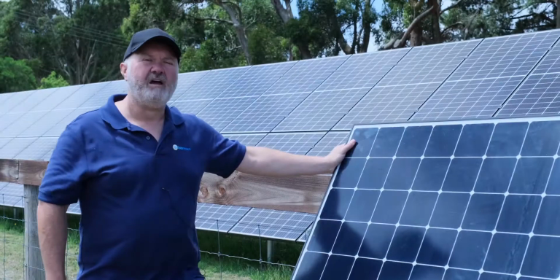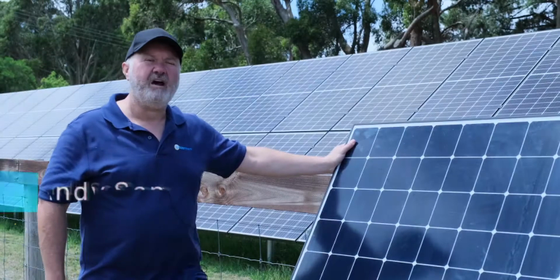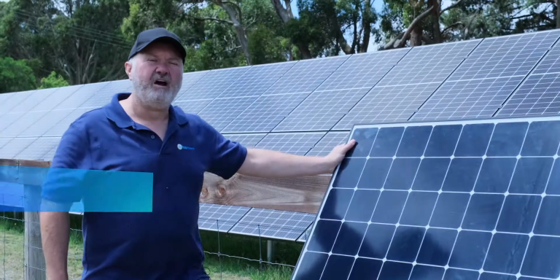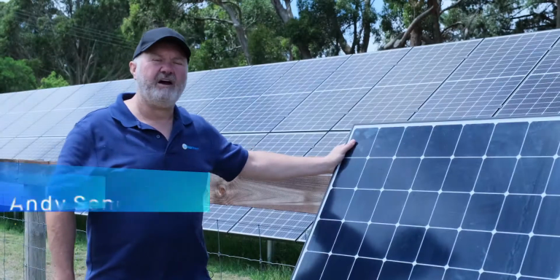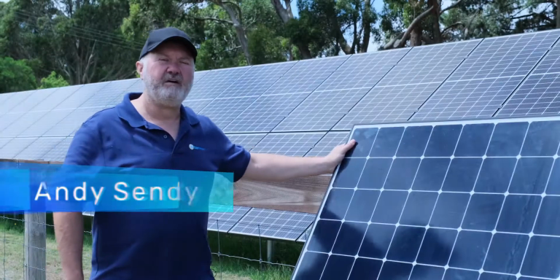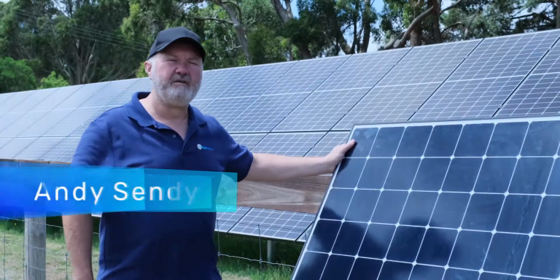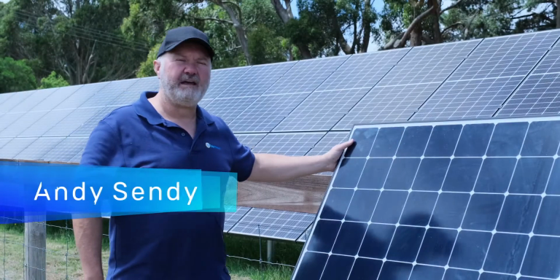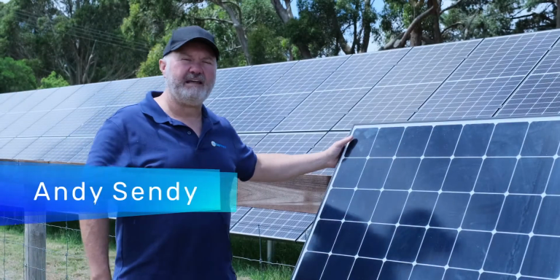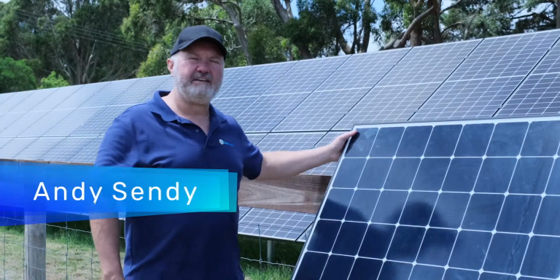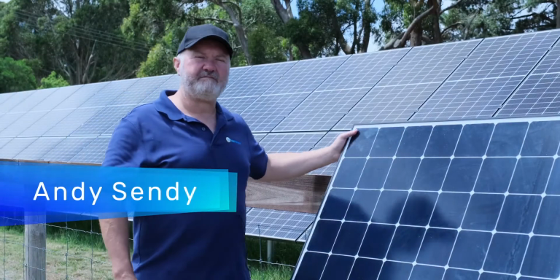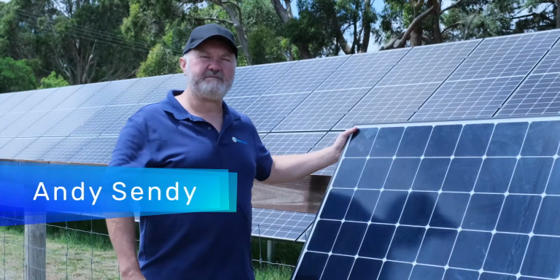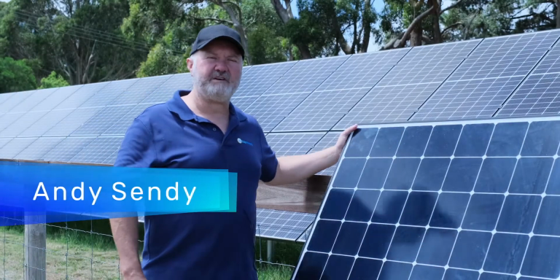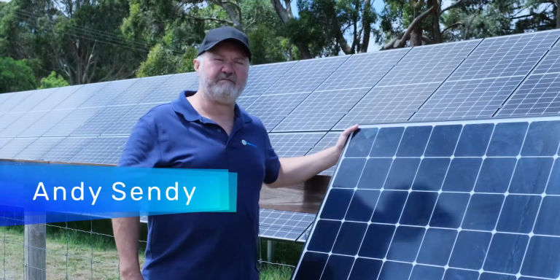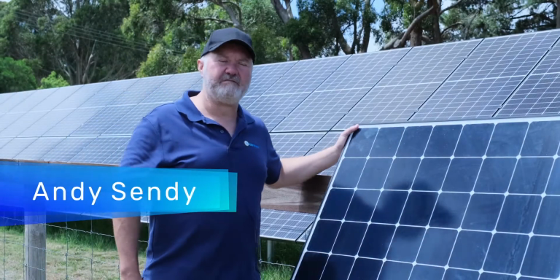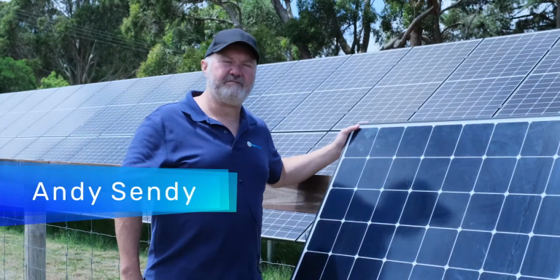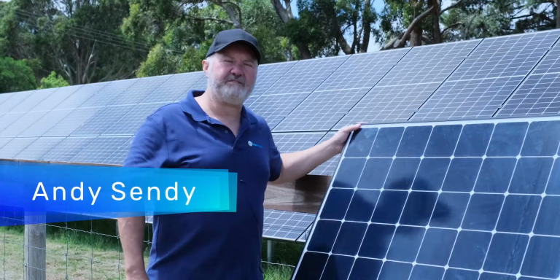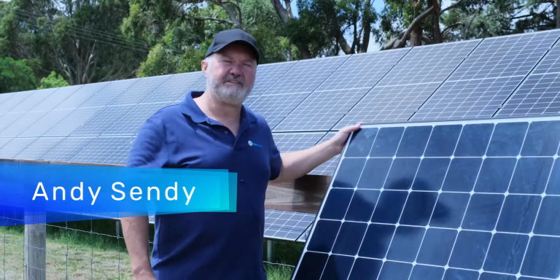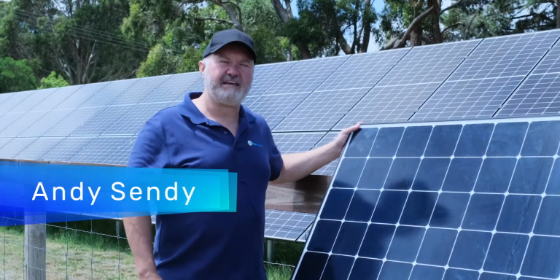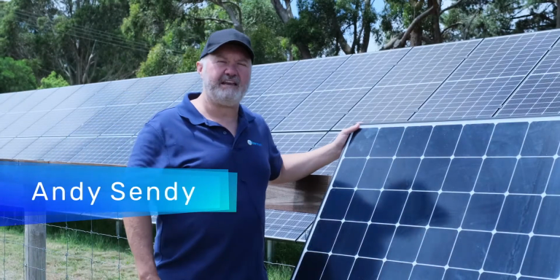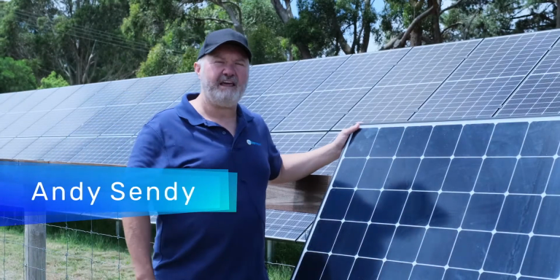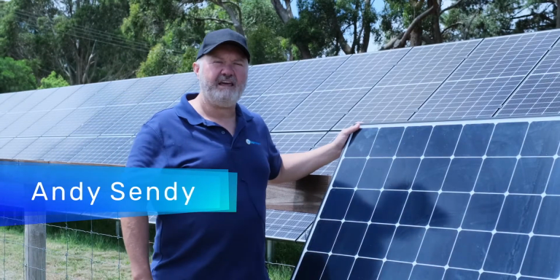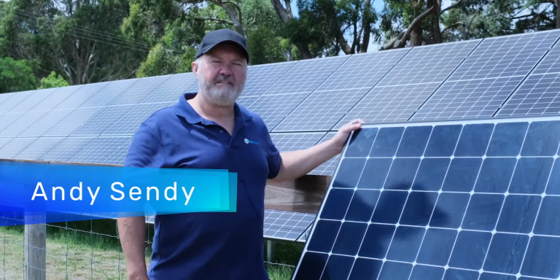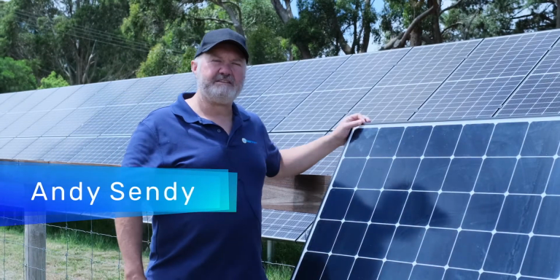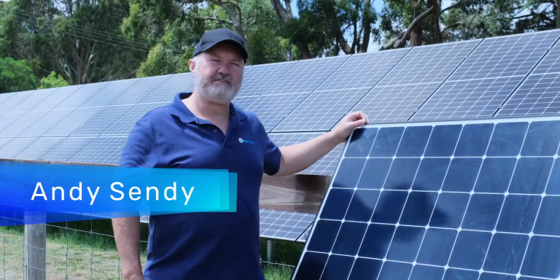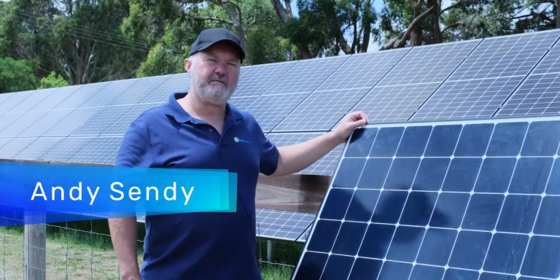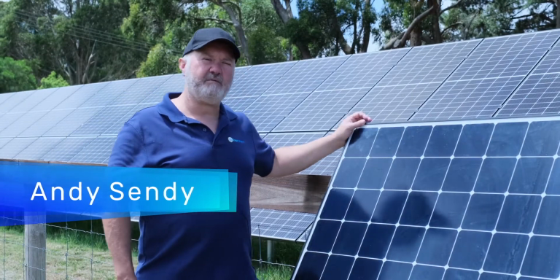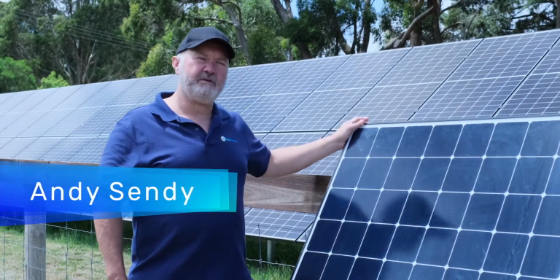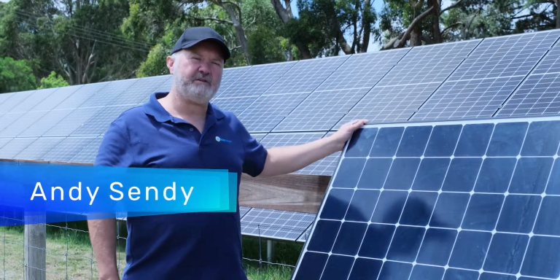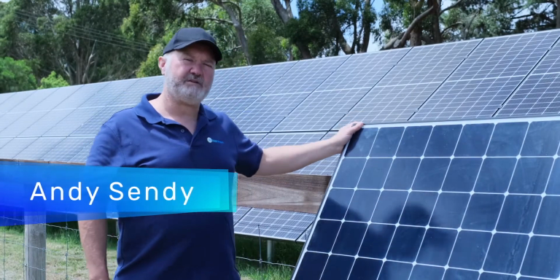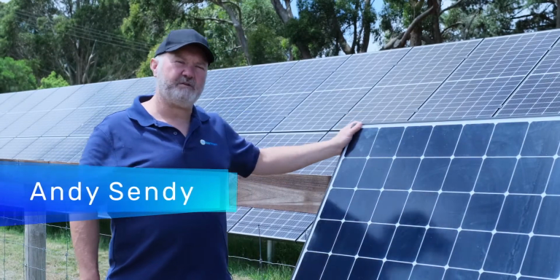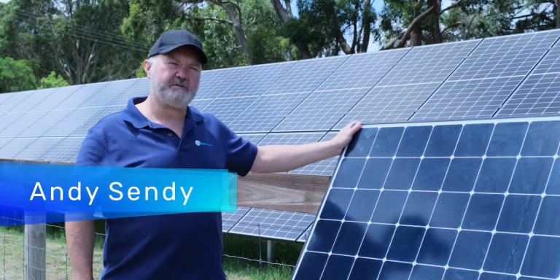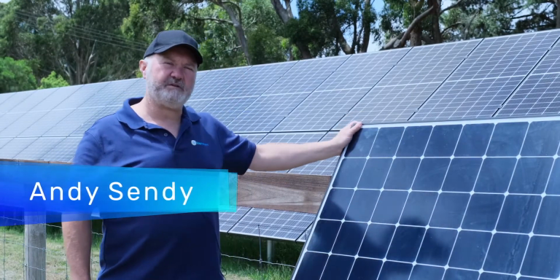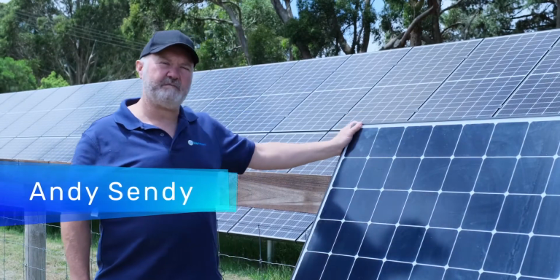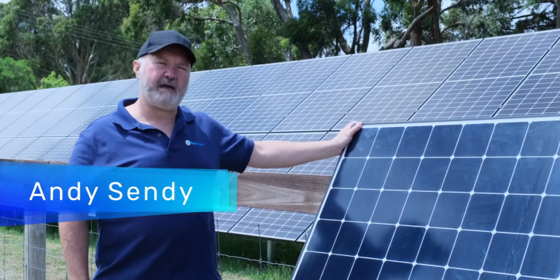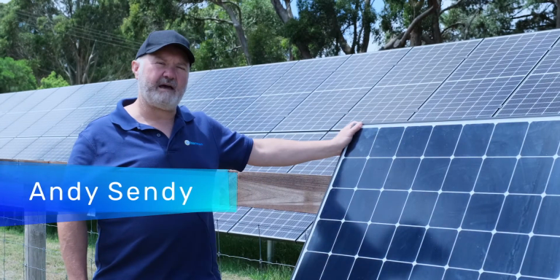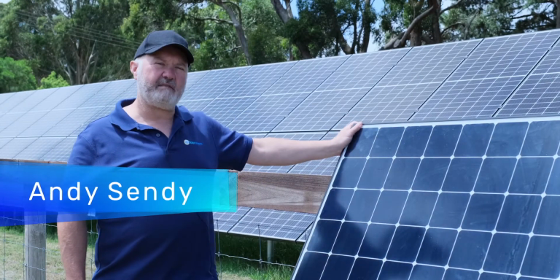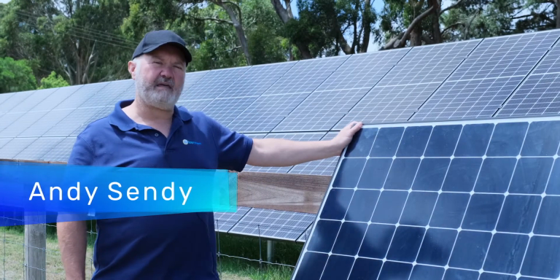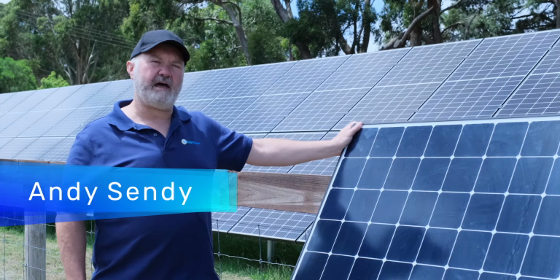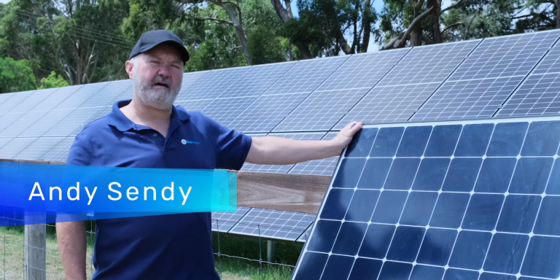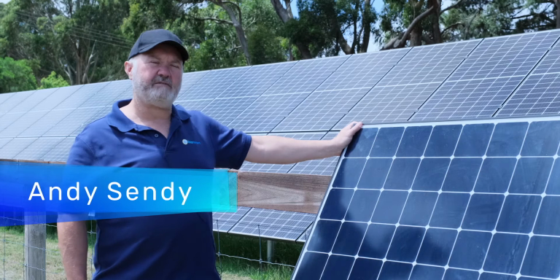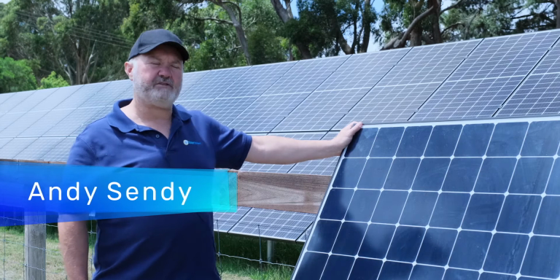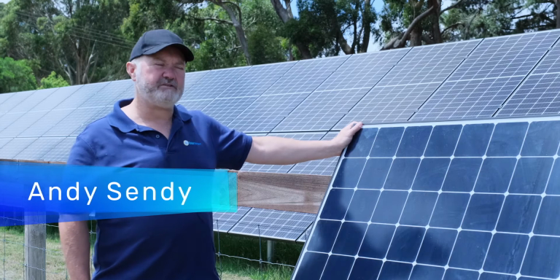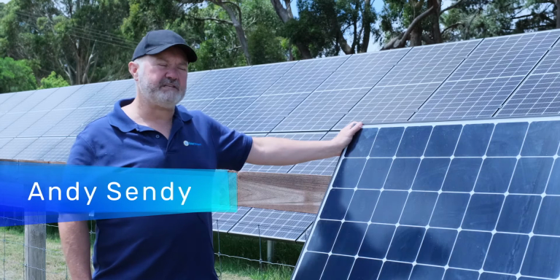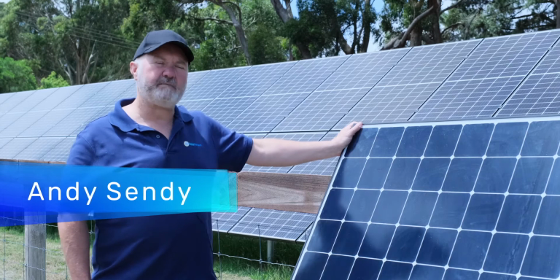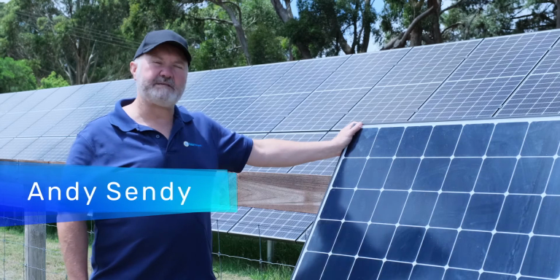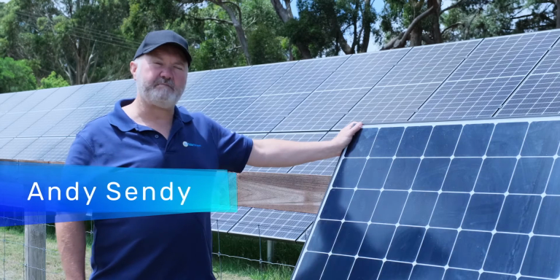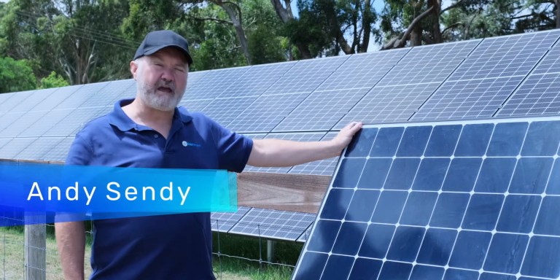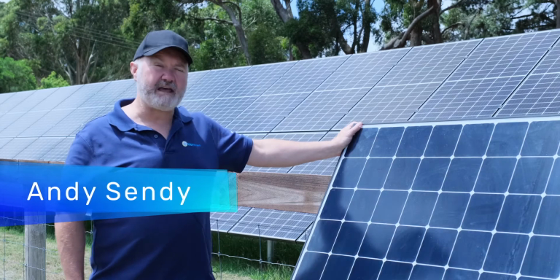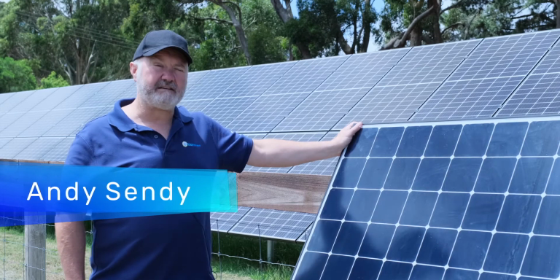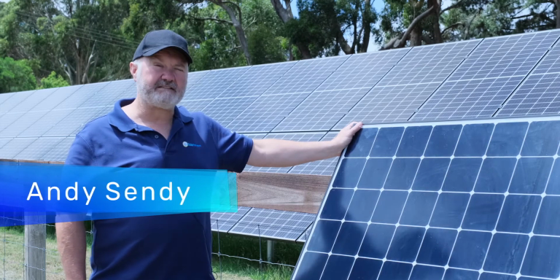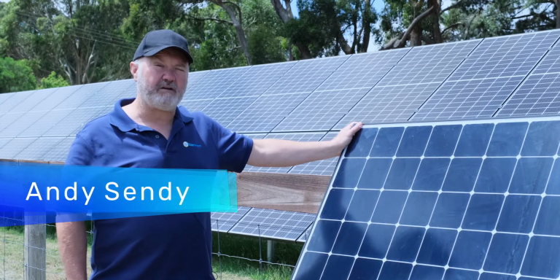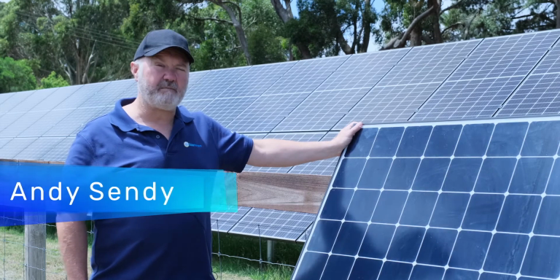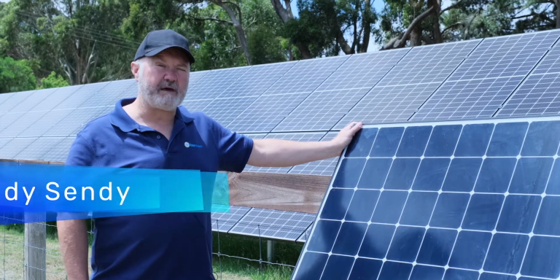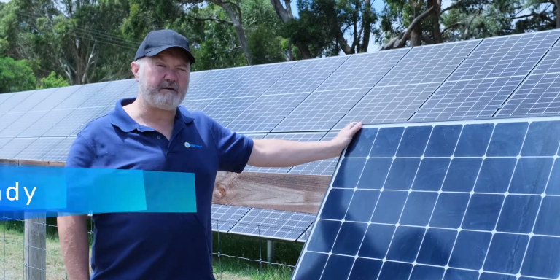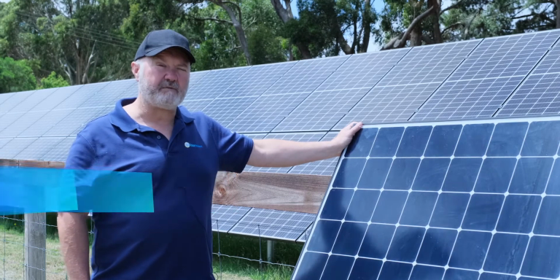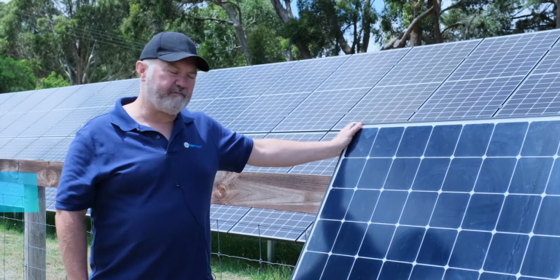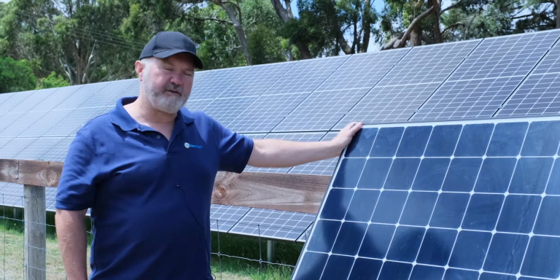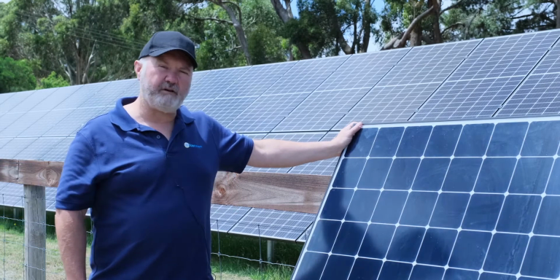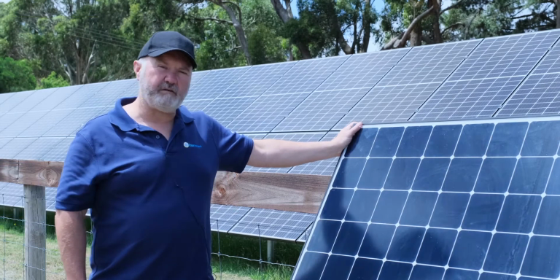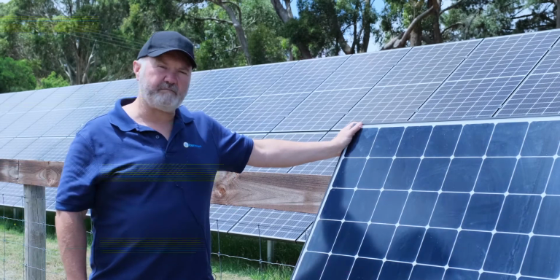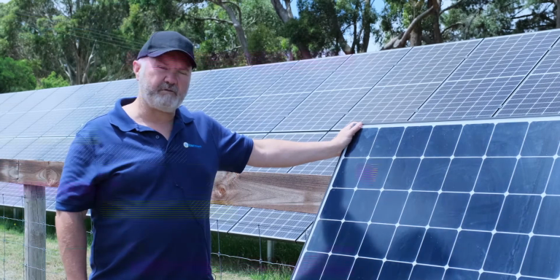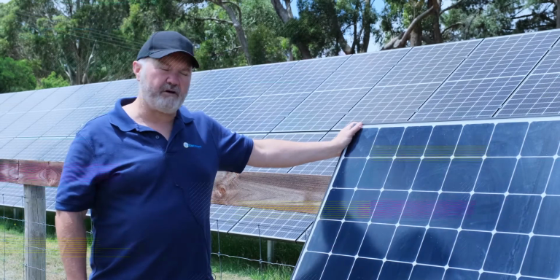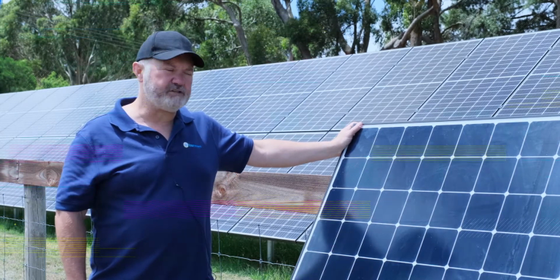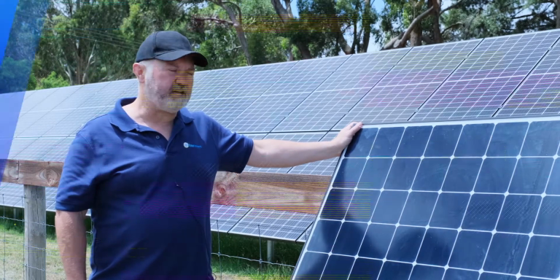Hi all, Andy from Solar Reviews again. This time I wanted to talk to you about choosing the best brand of solar panels for your project.